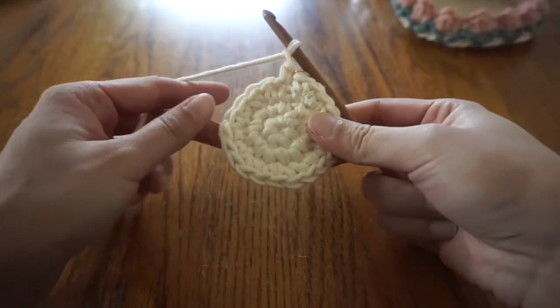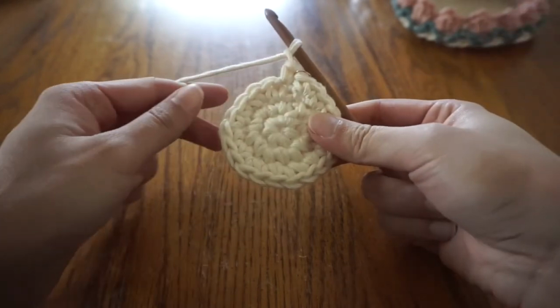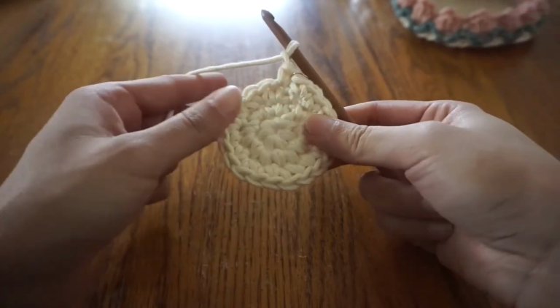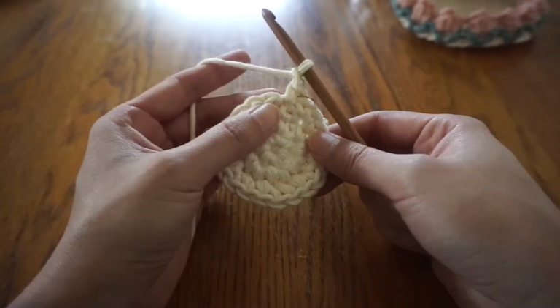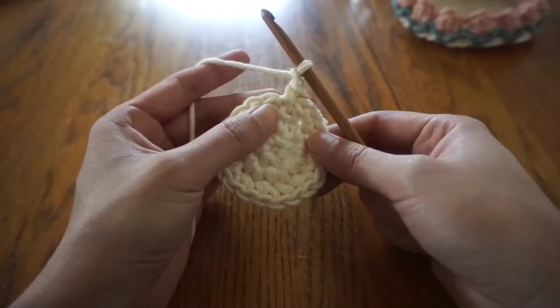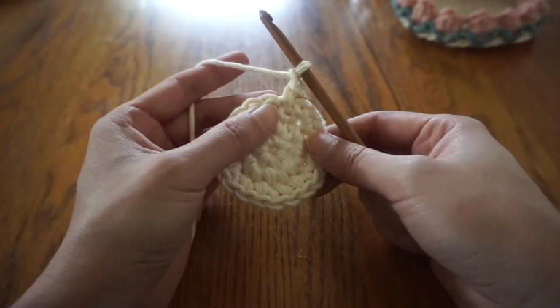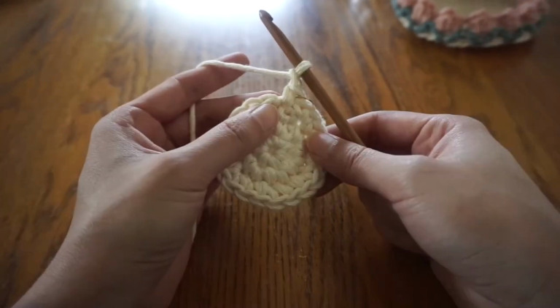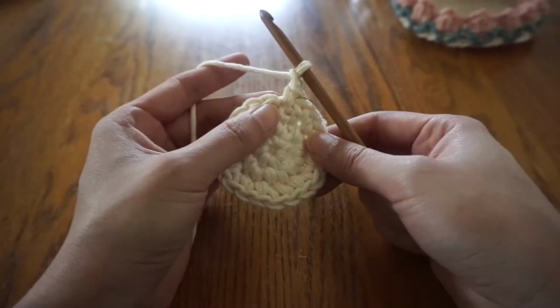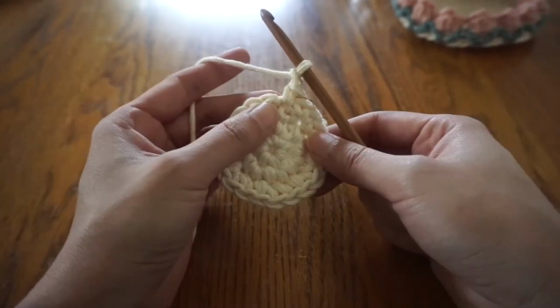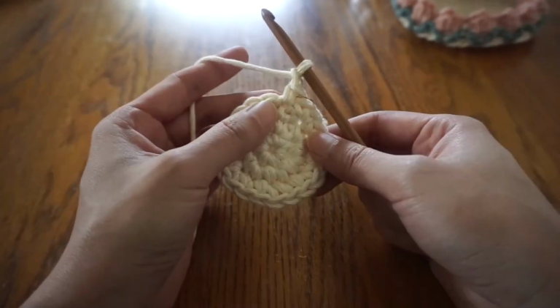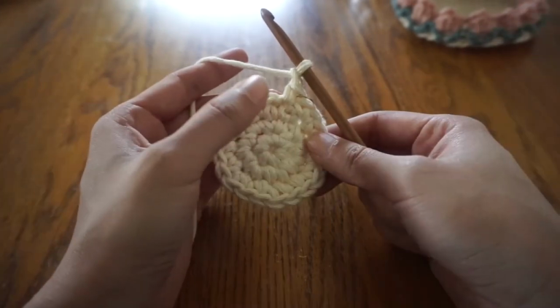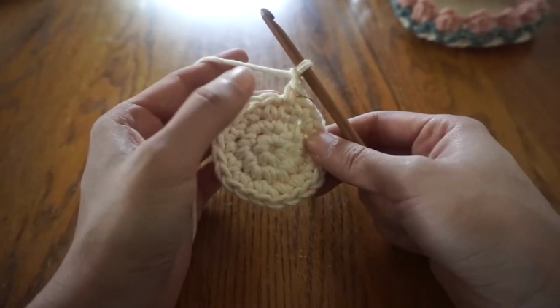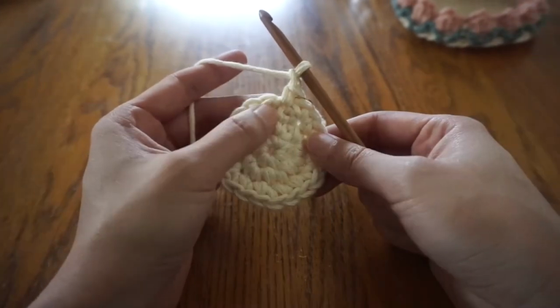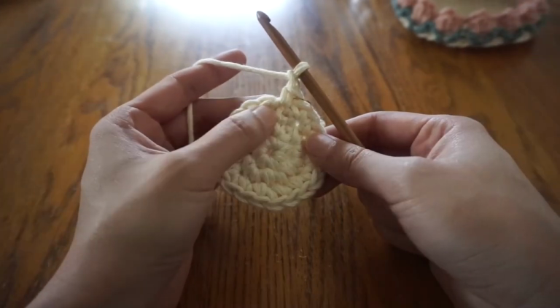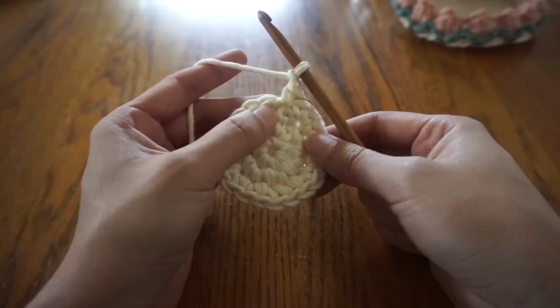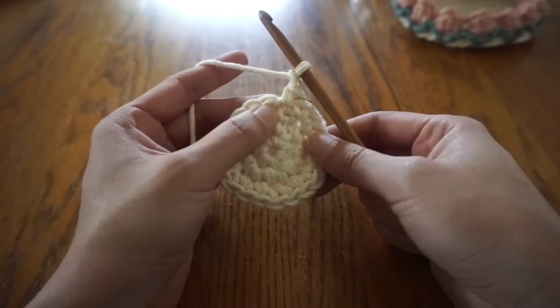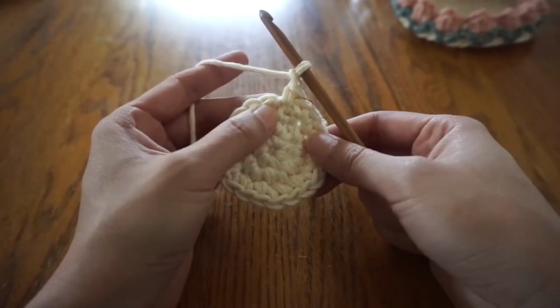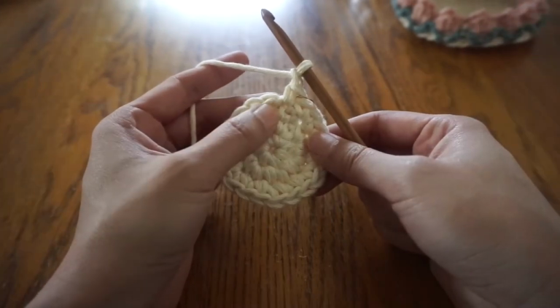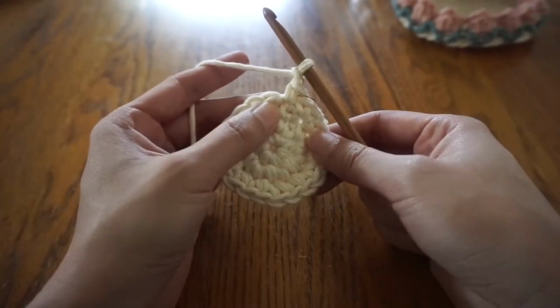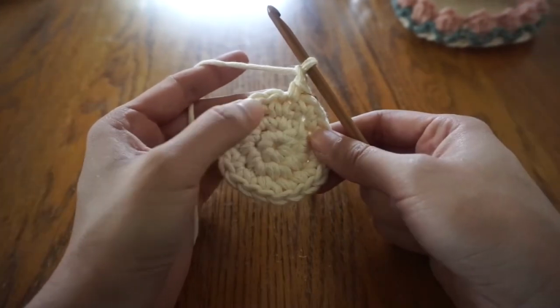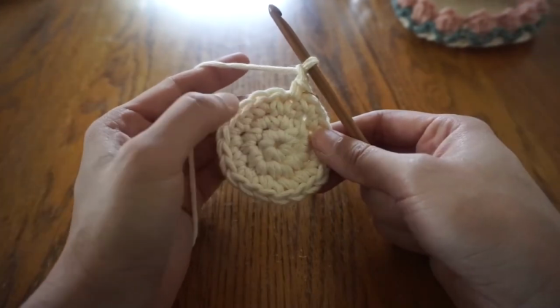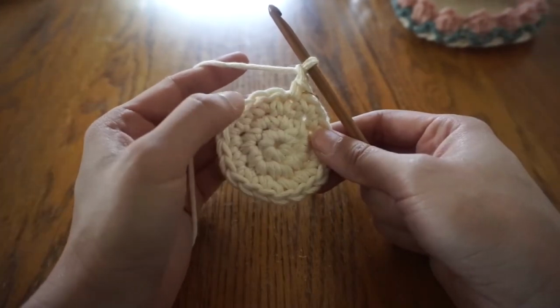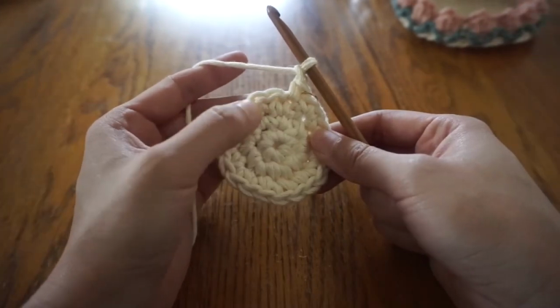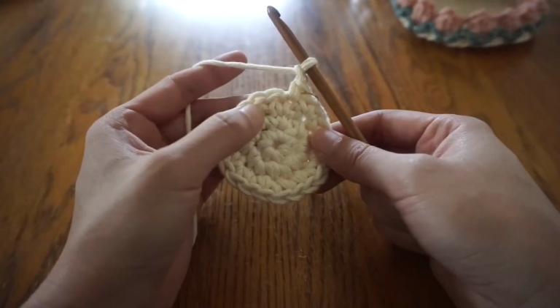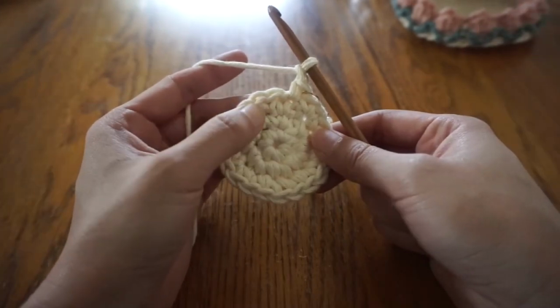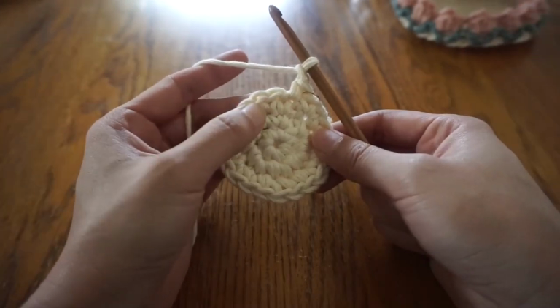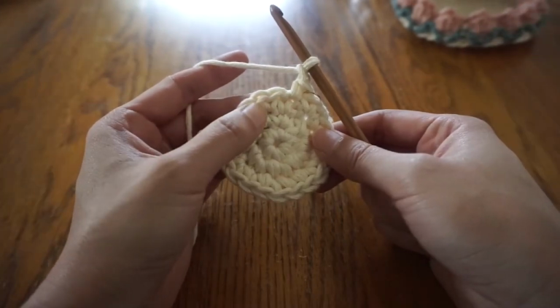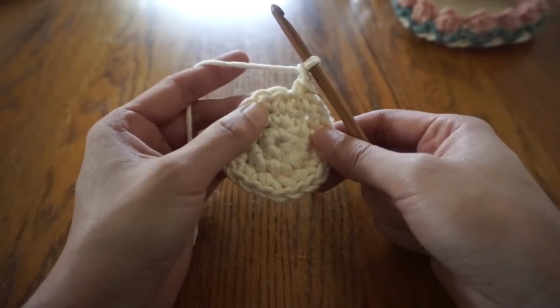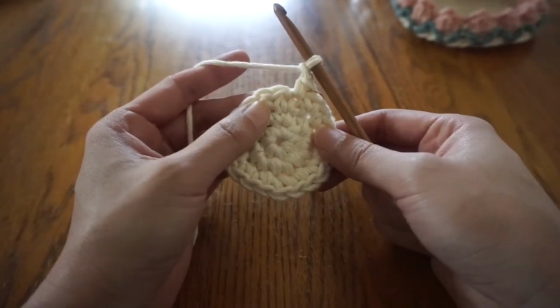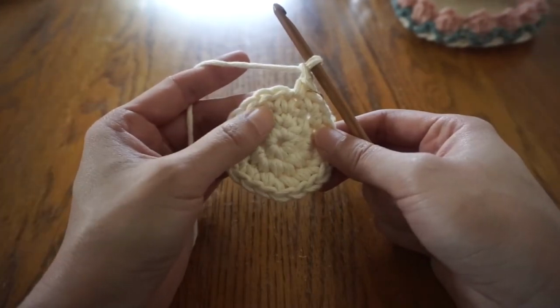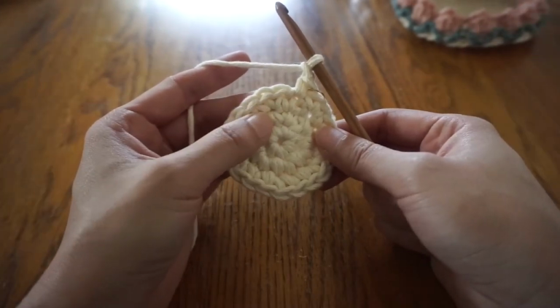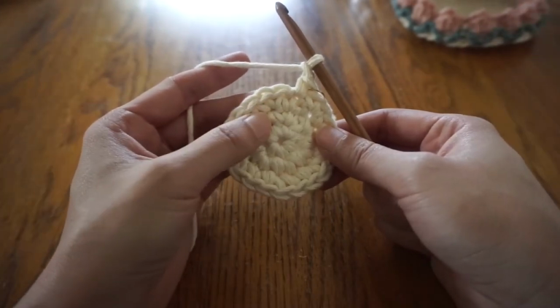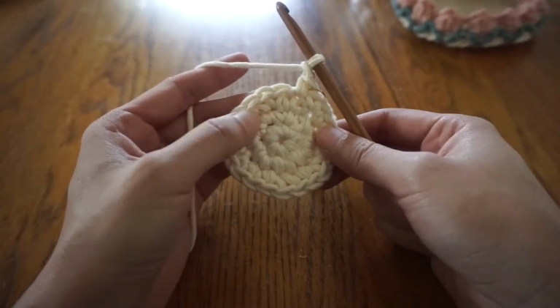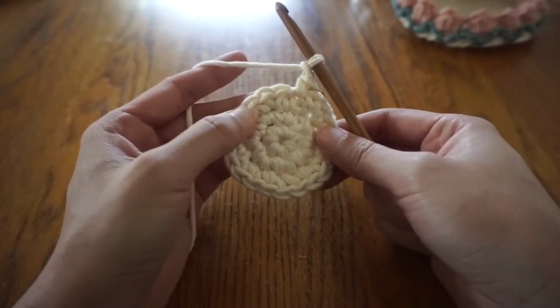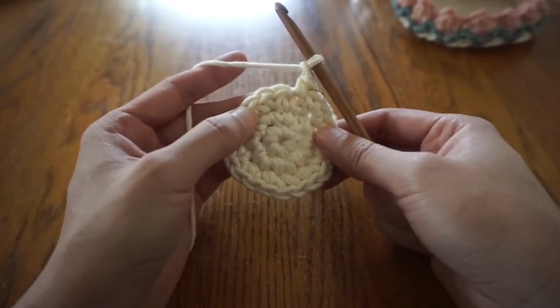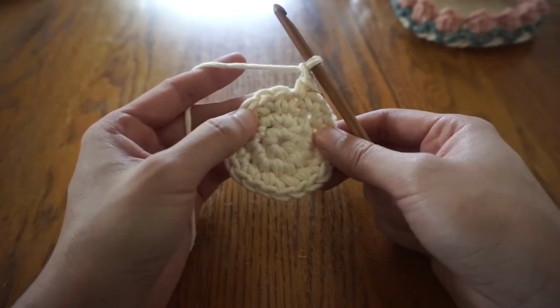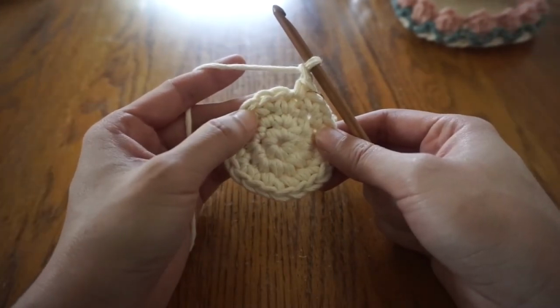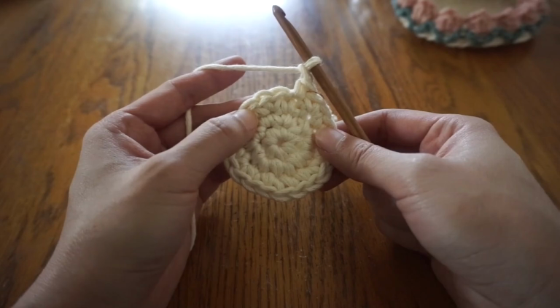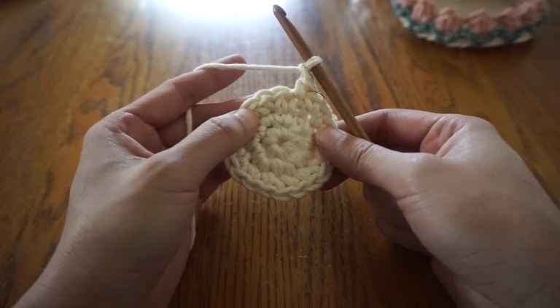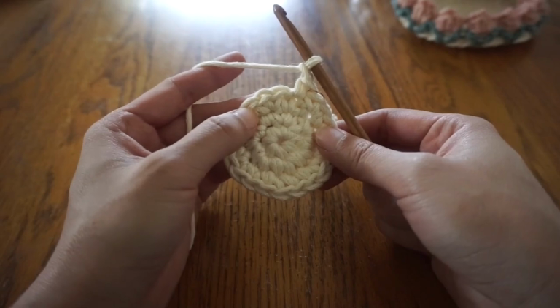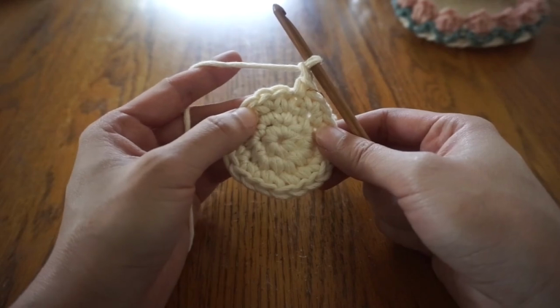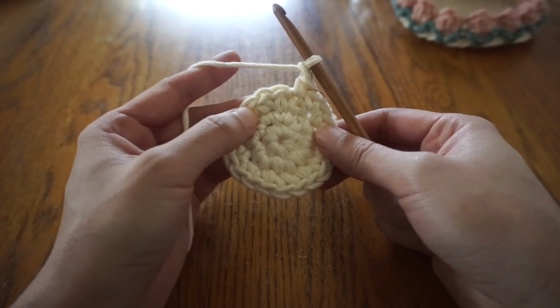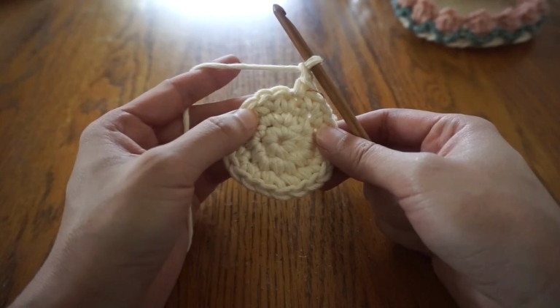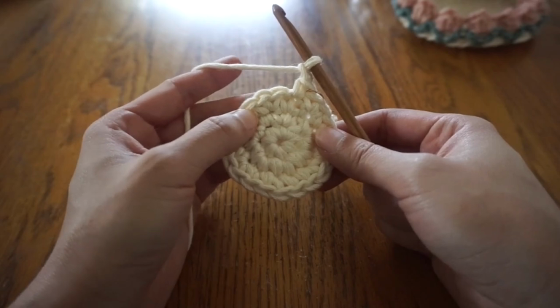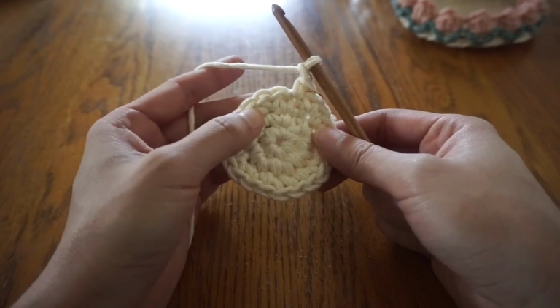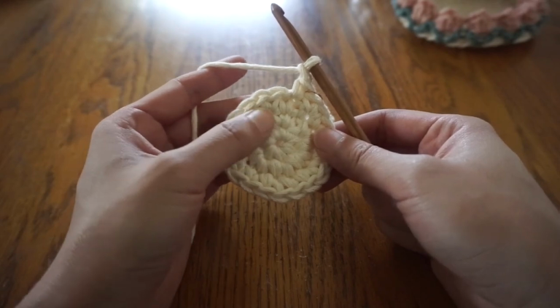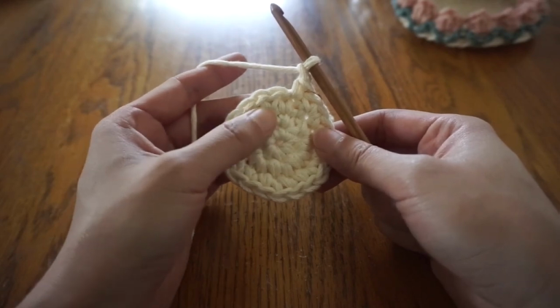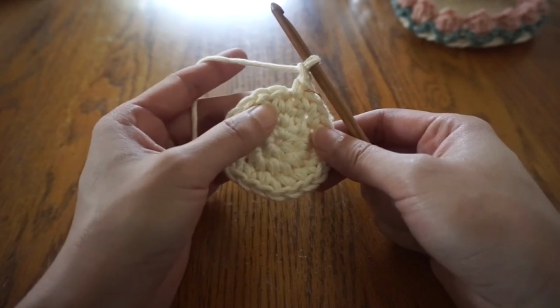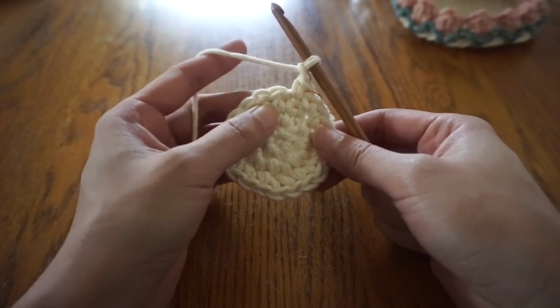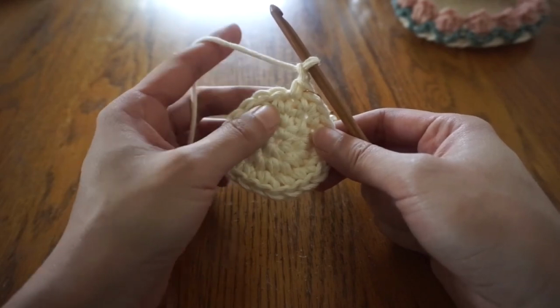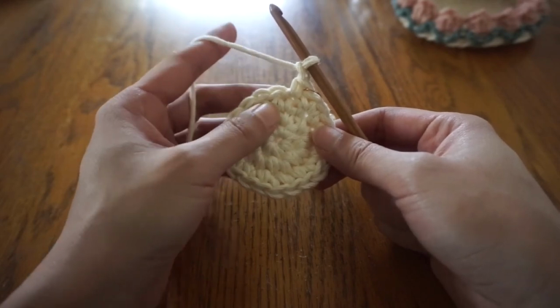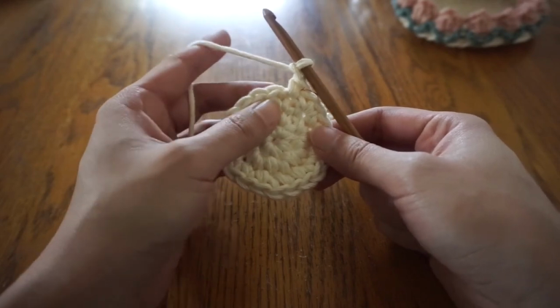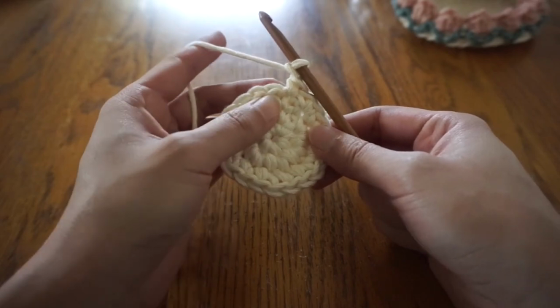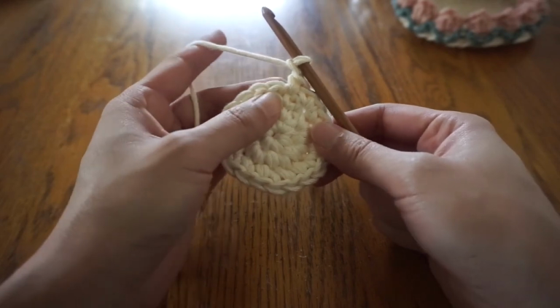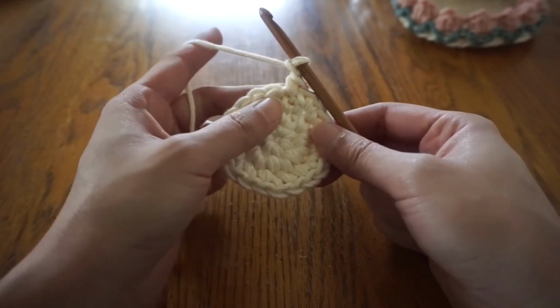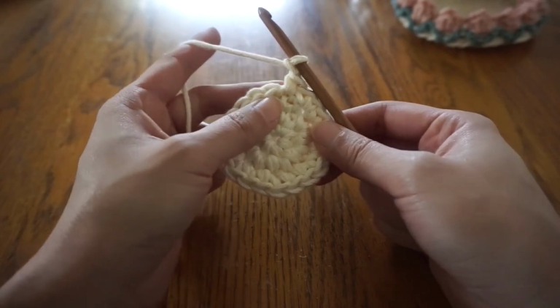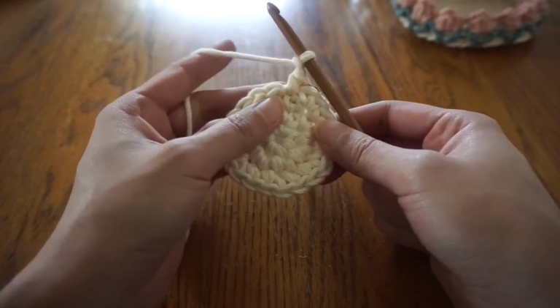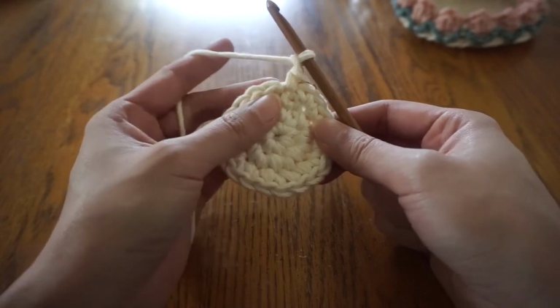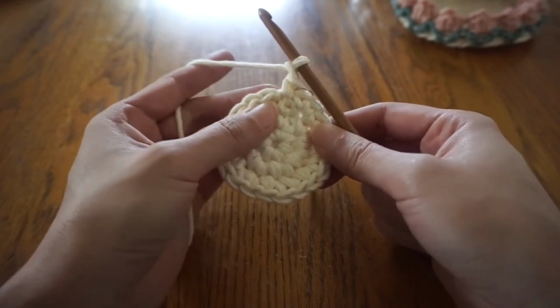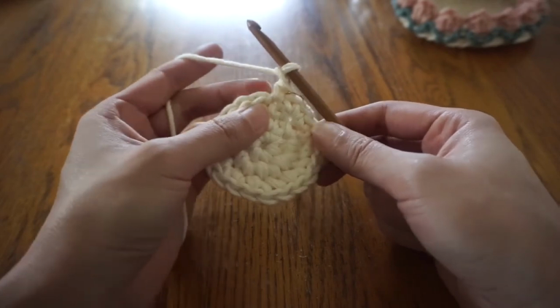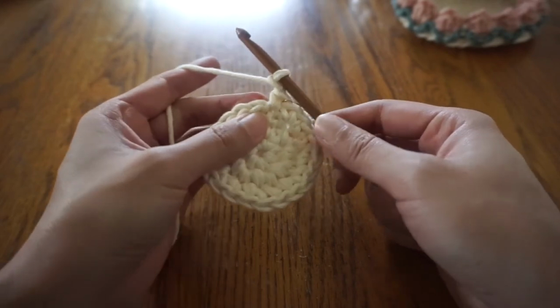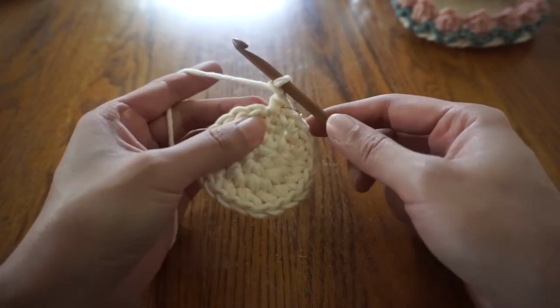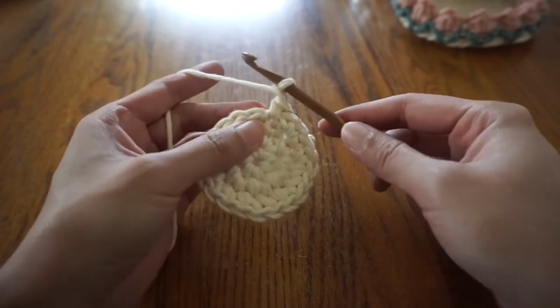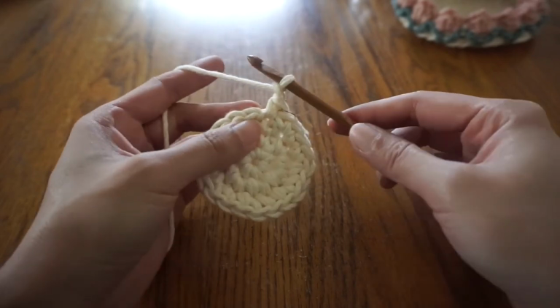For round three, we're going to make one single crochet in the first two stitches, and two single crochets in the third stitch.